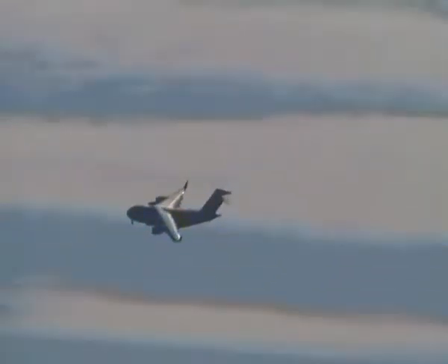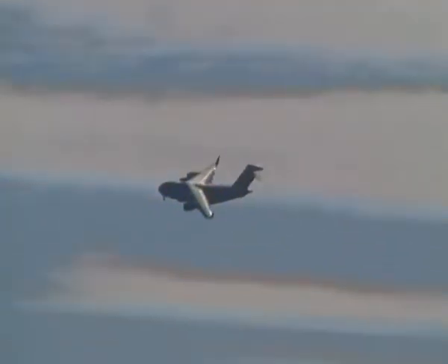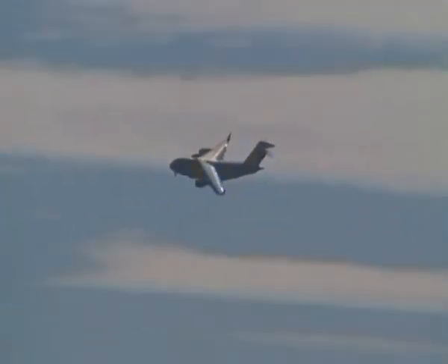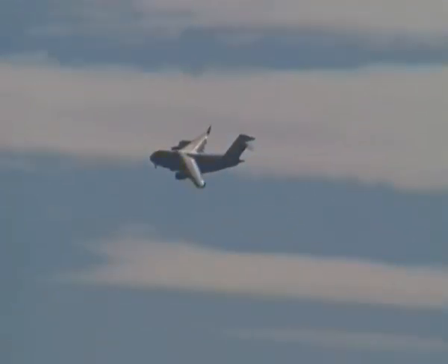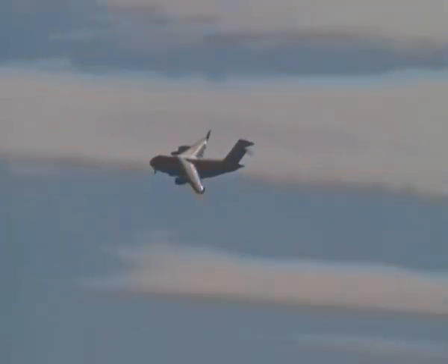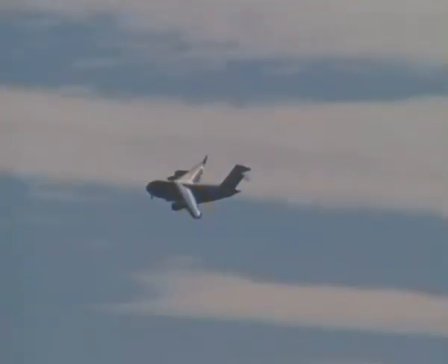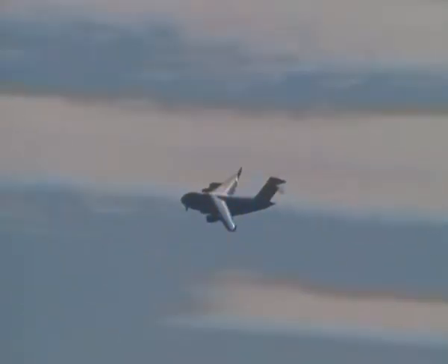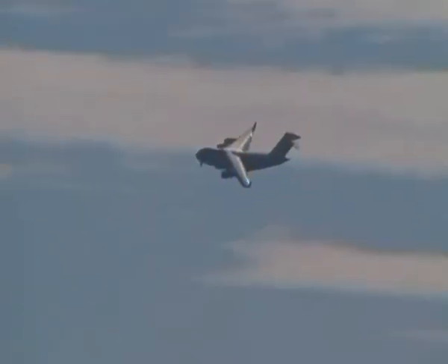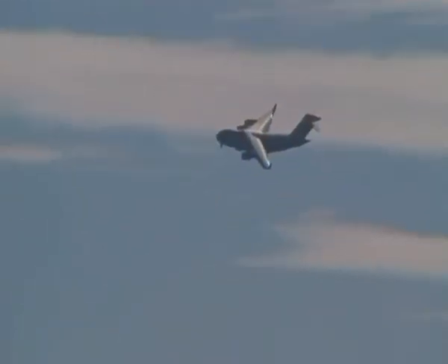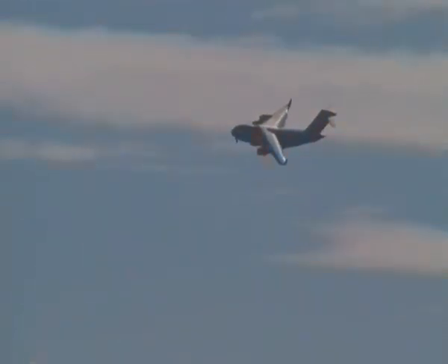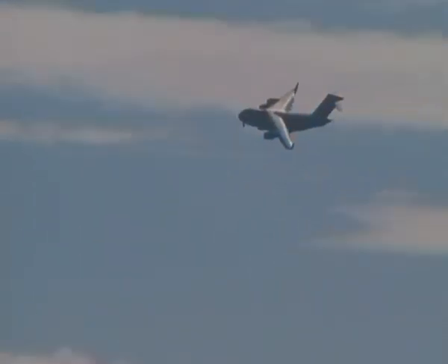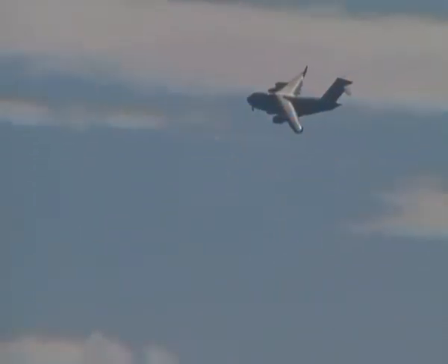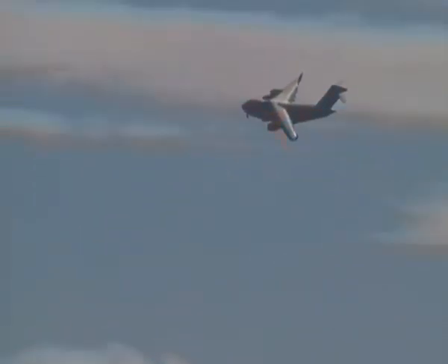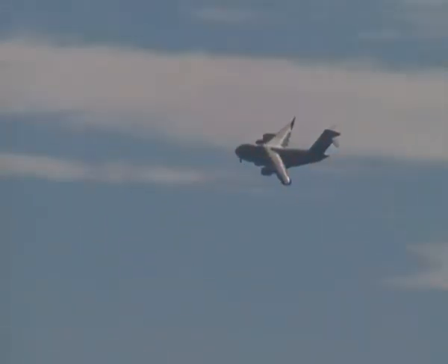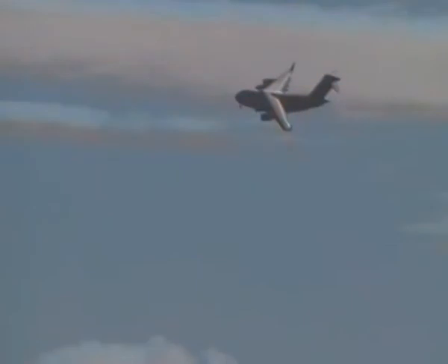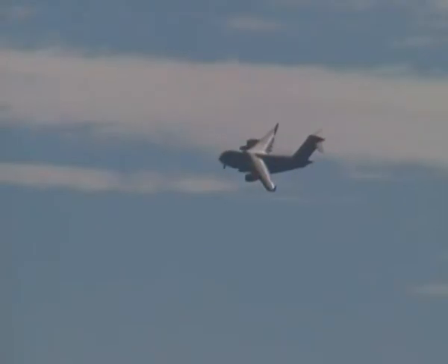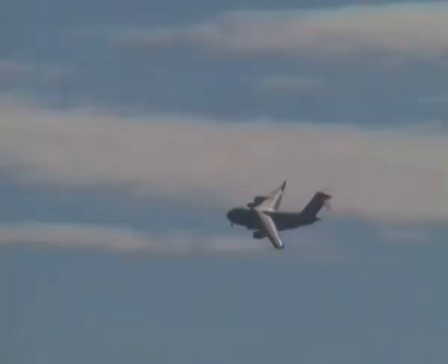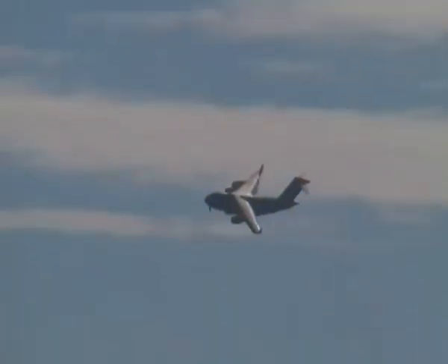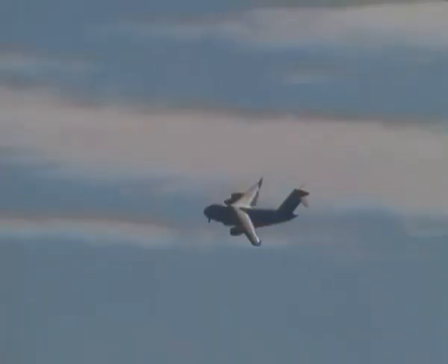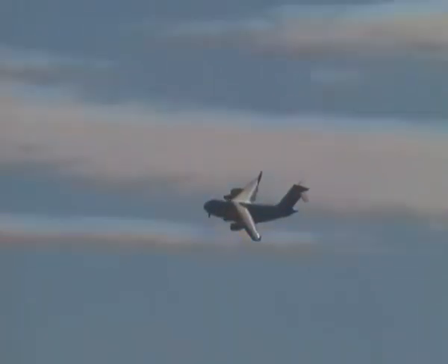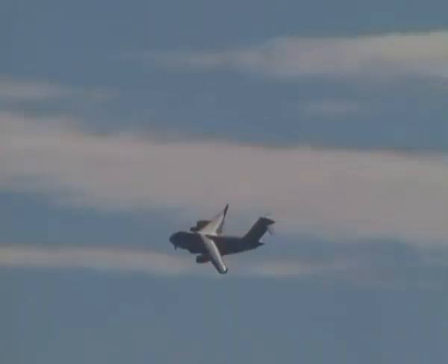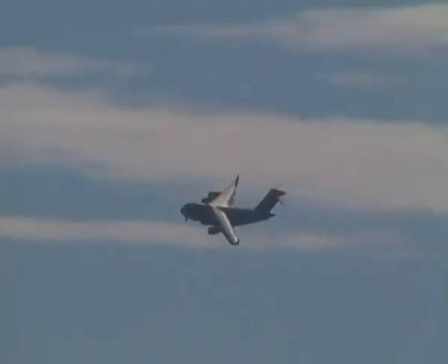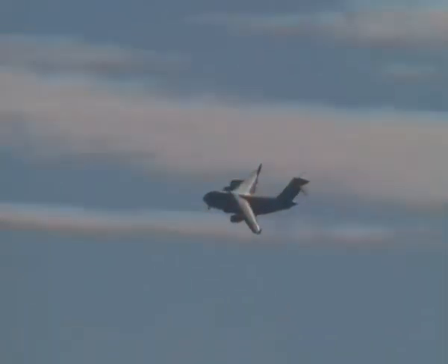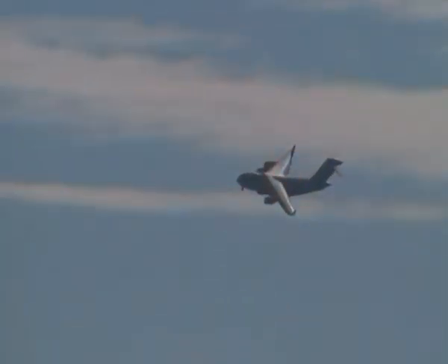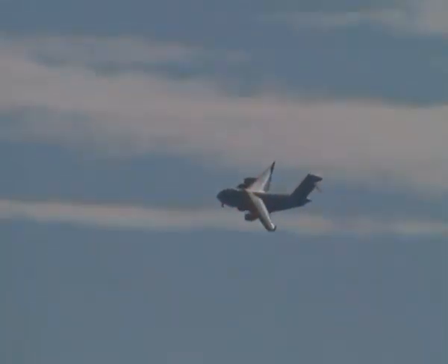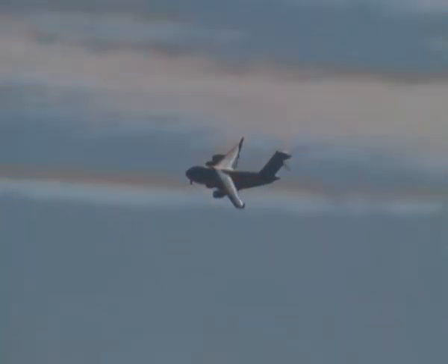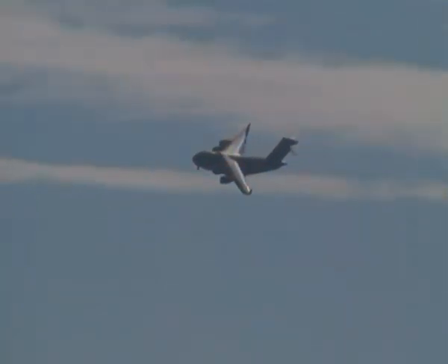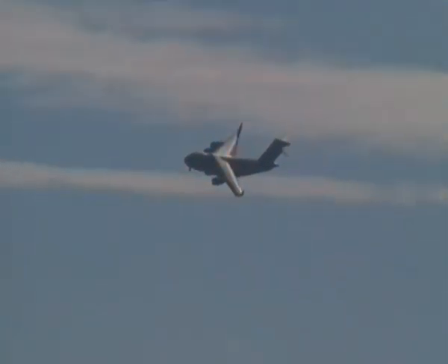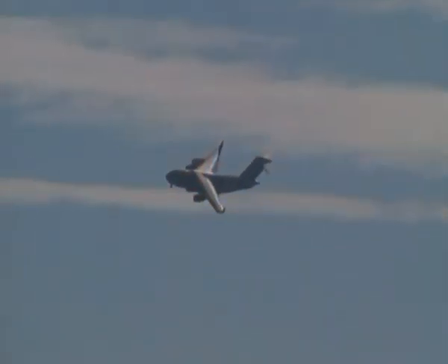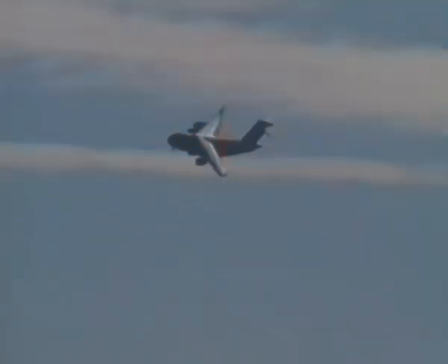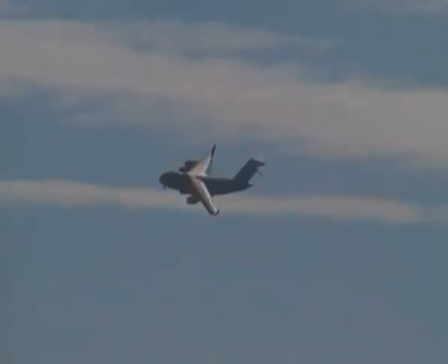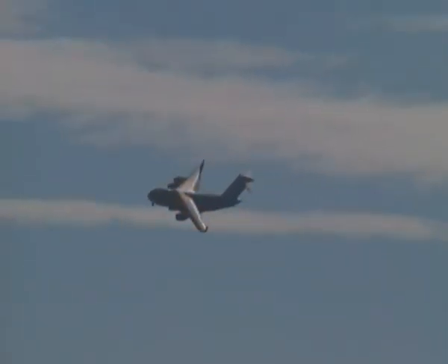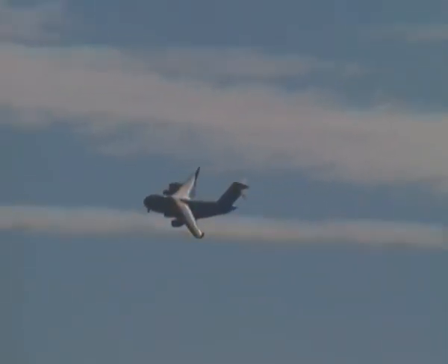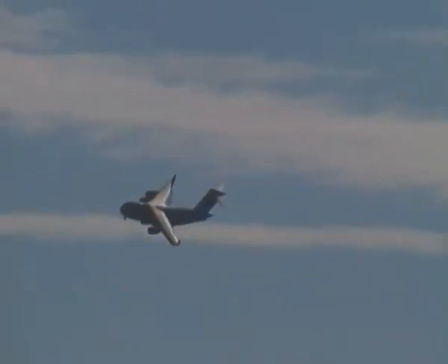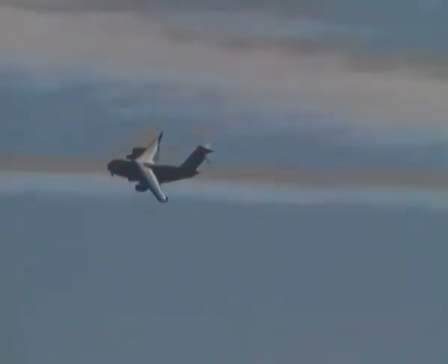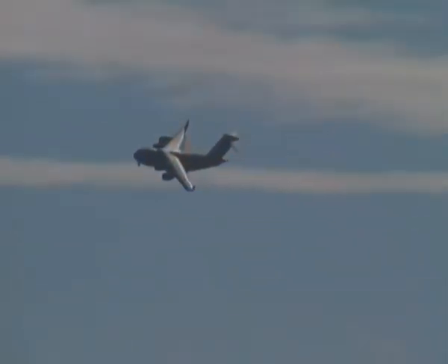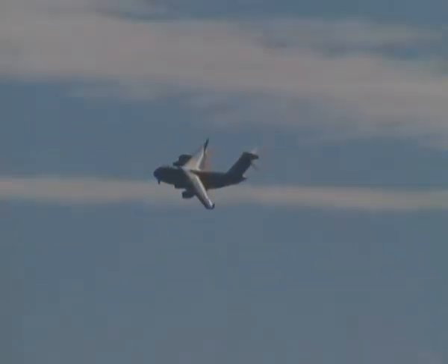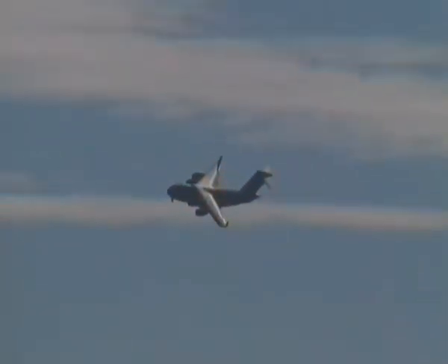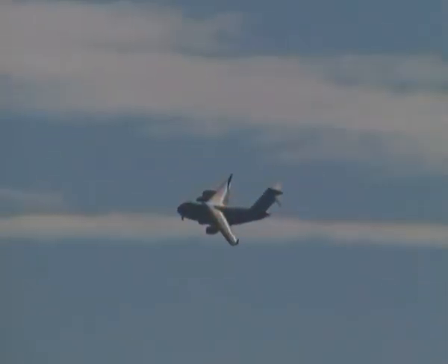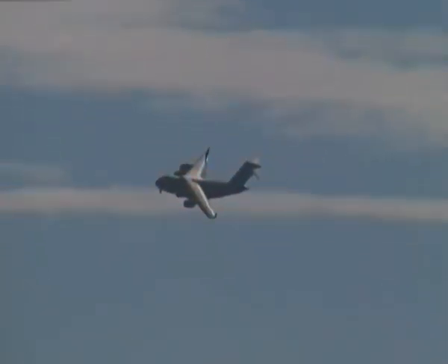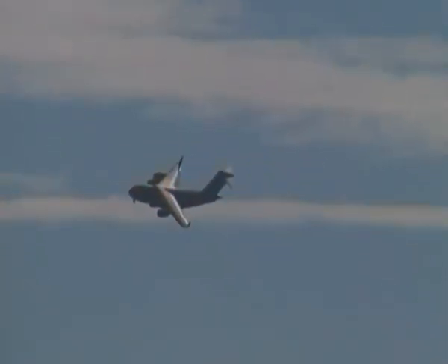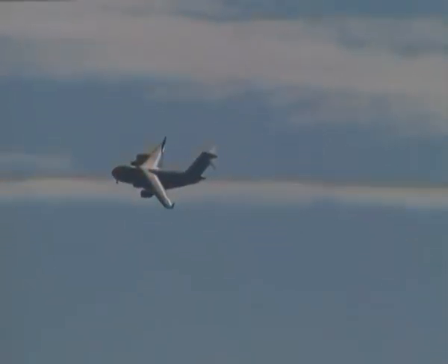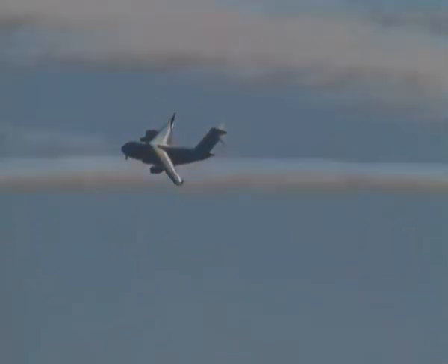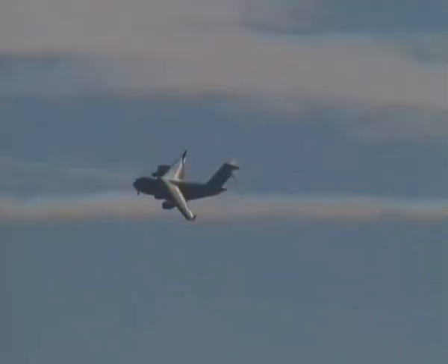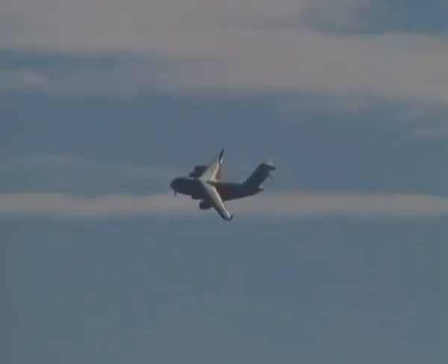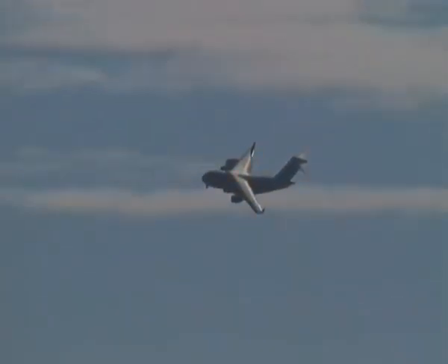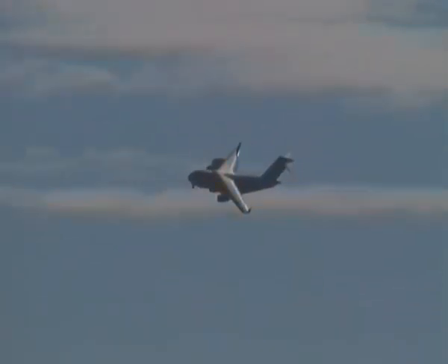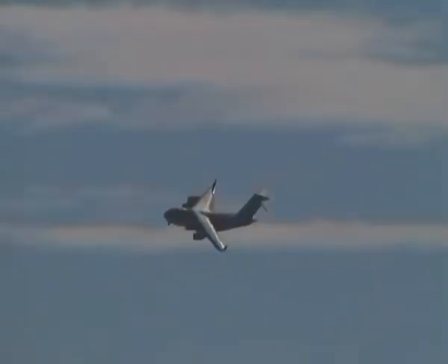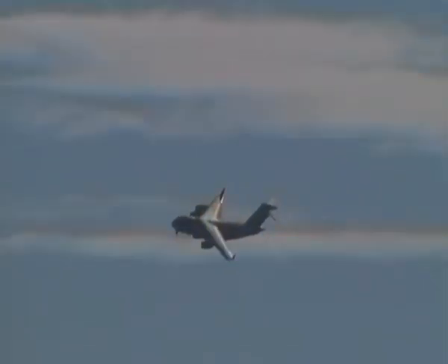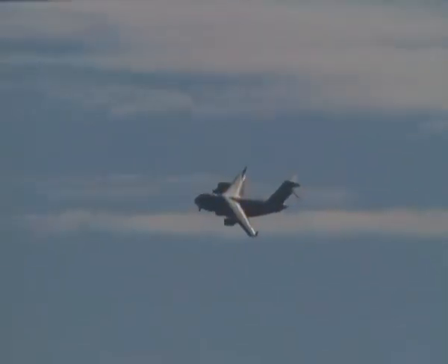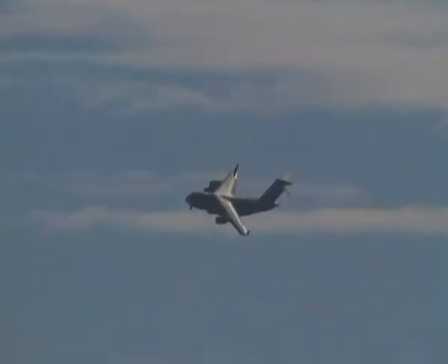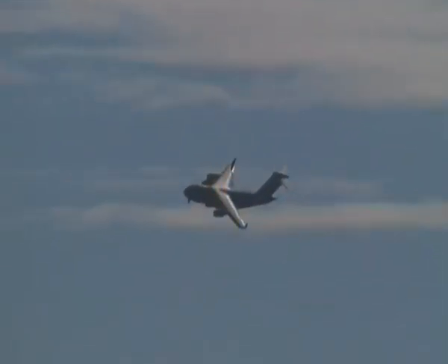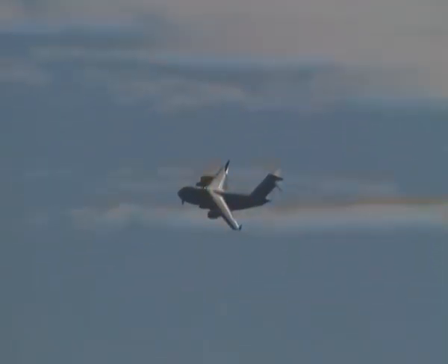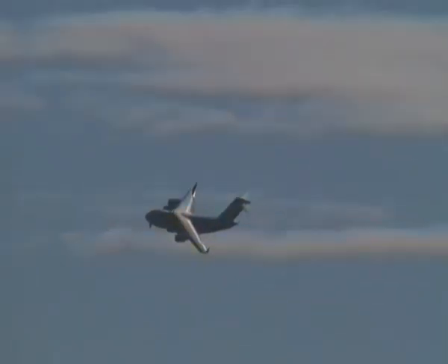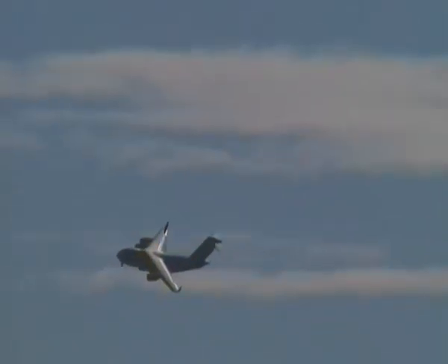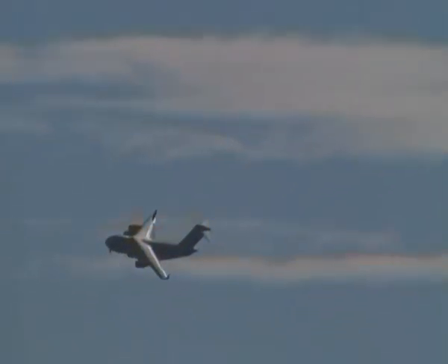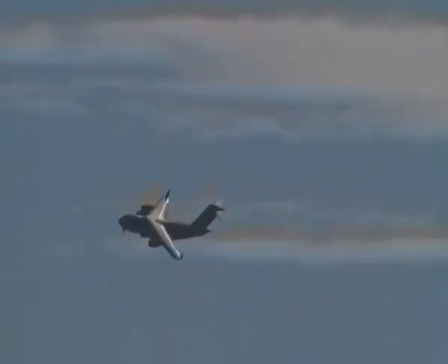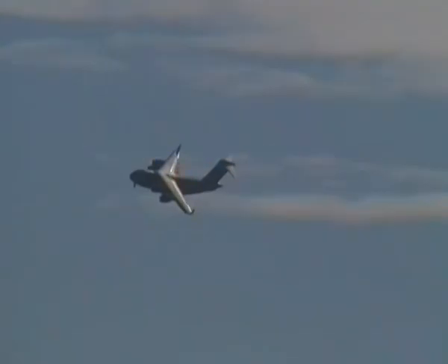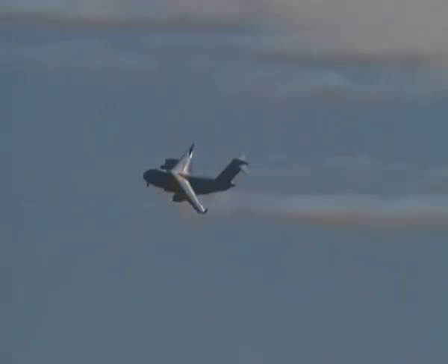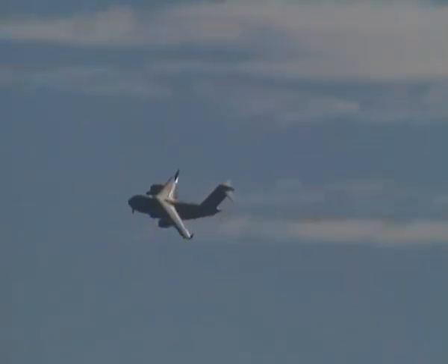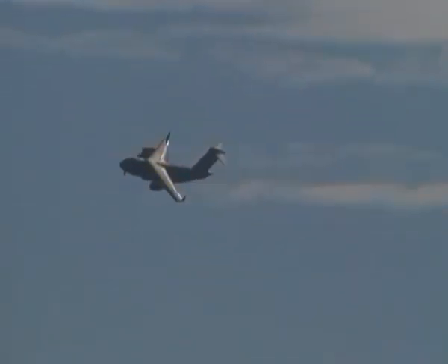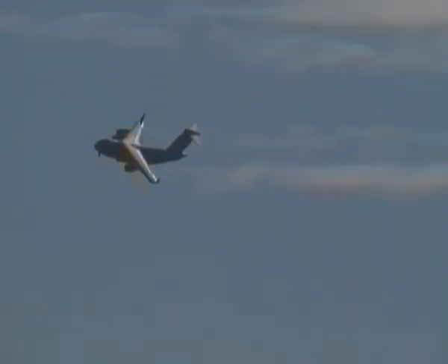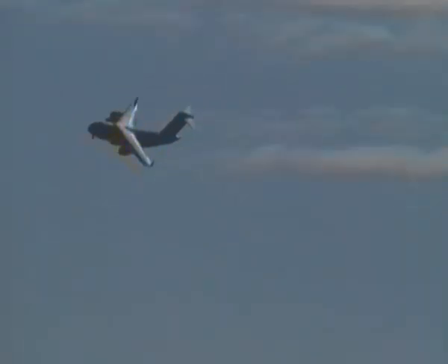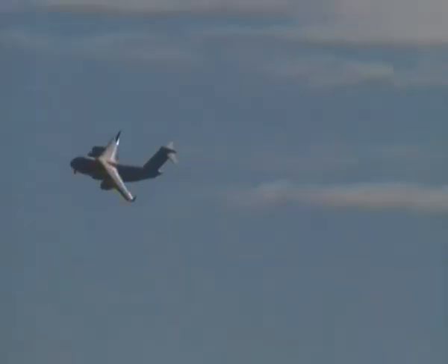So that's the Globemaster III, flown for us today by Jamie Telford. It's from 99 Squadron.